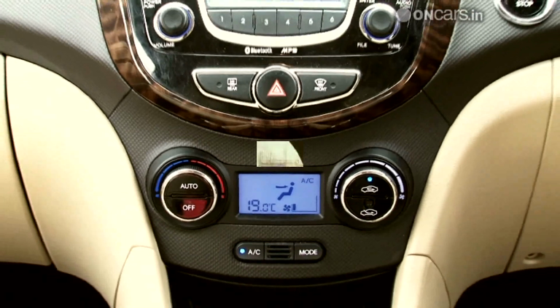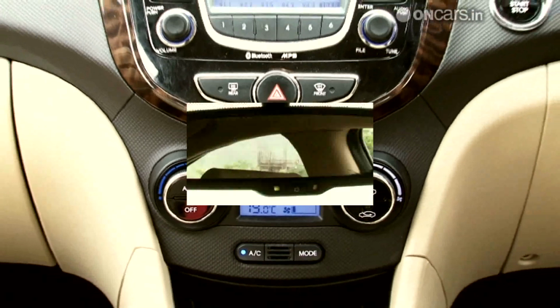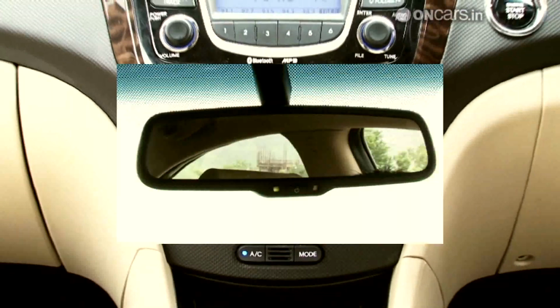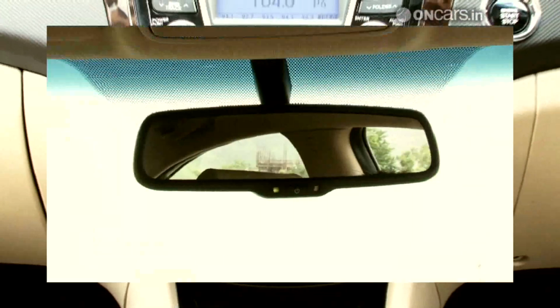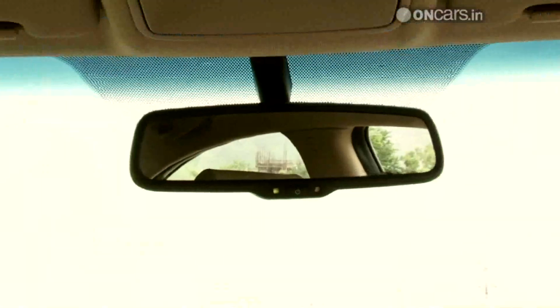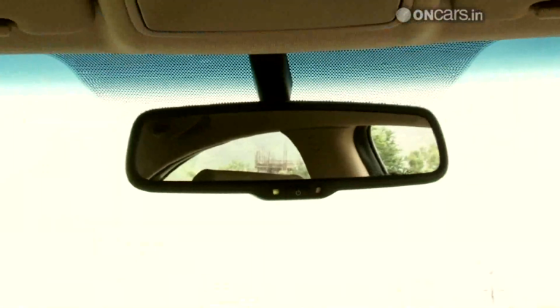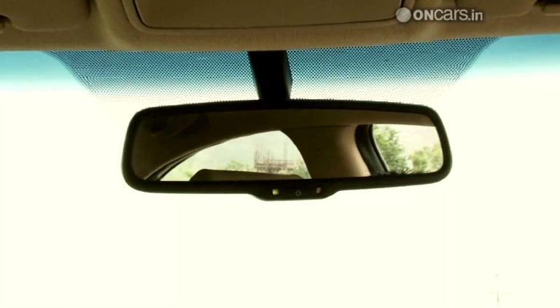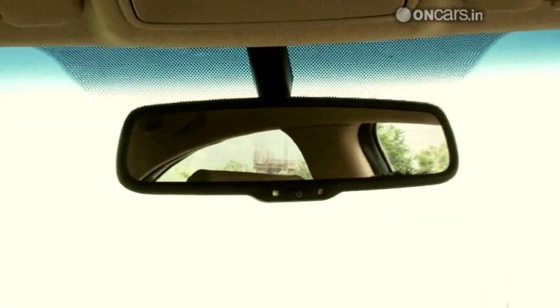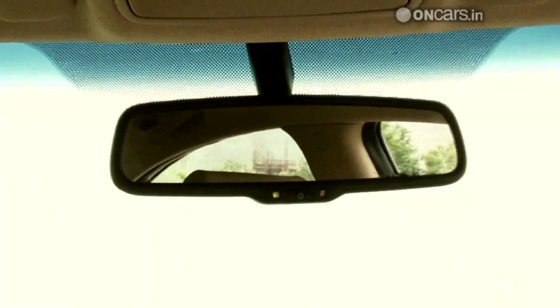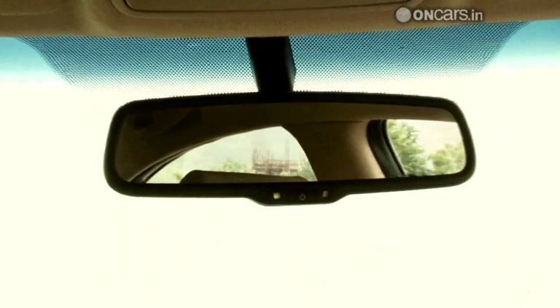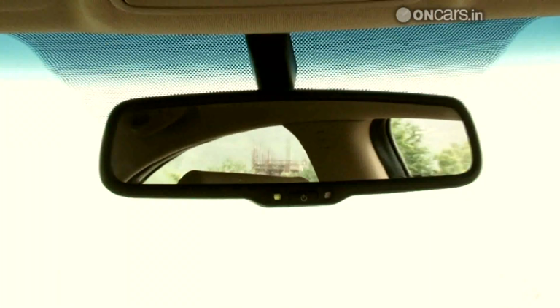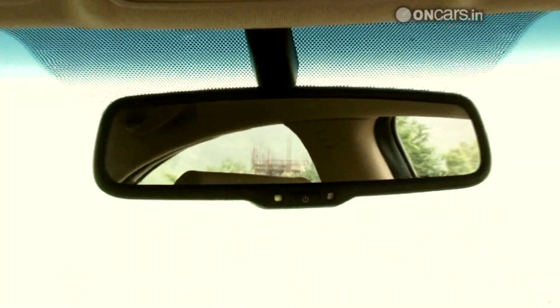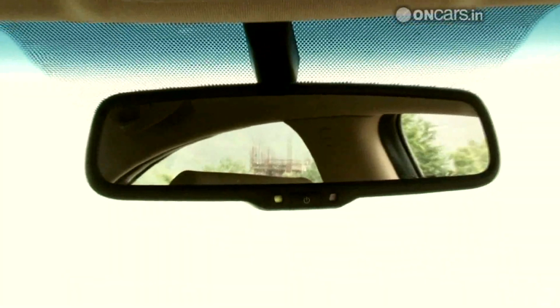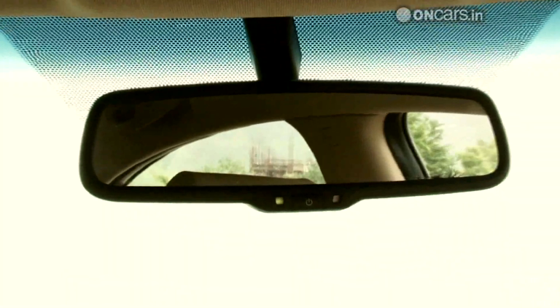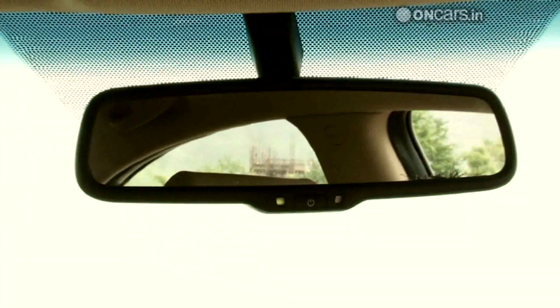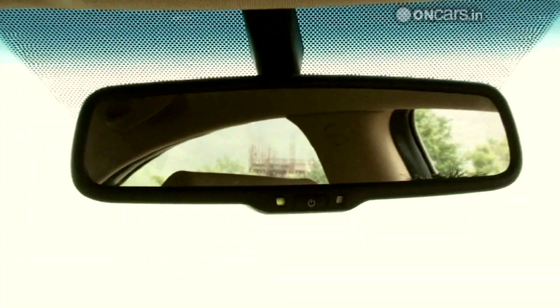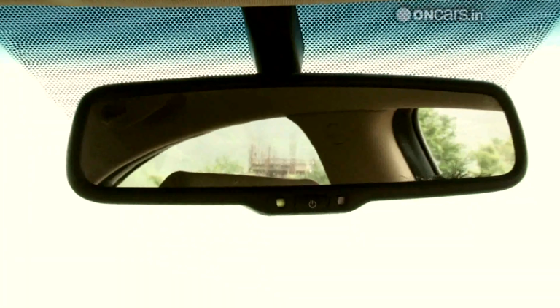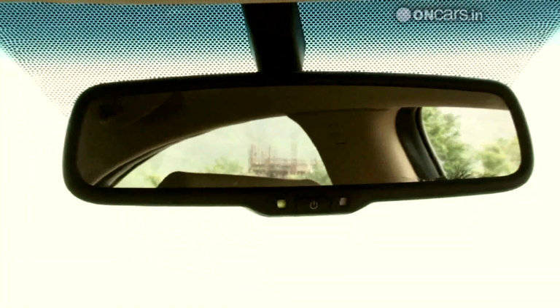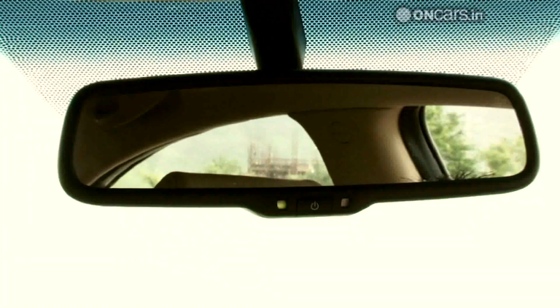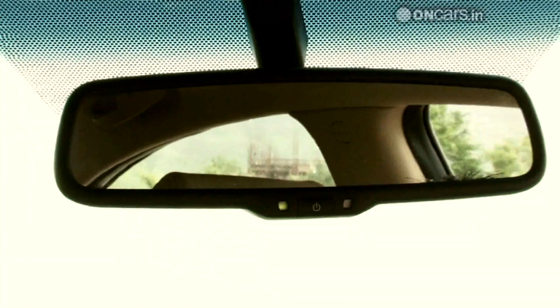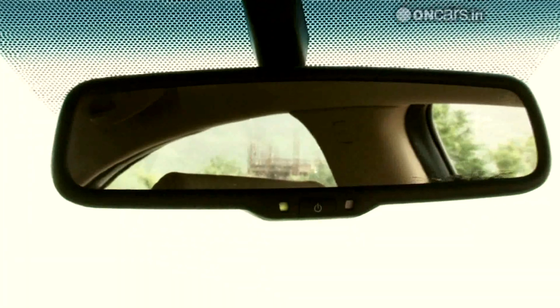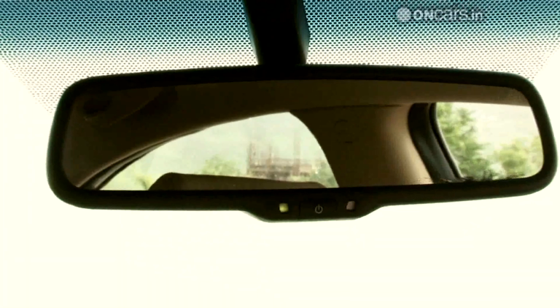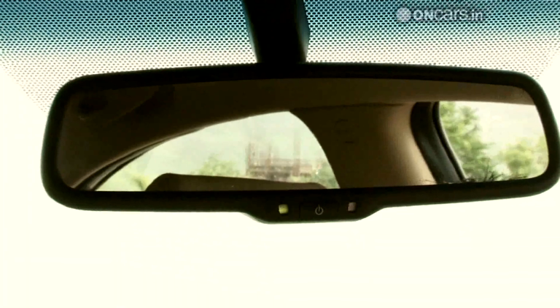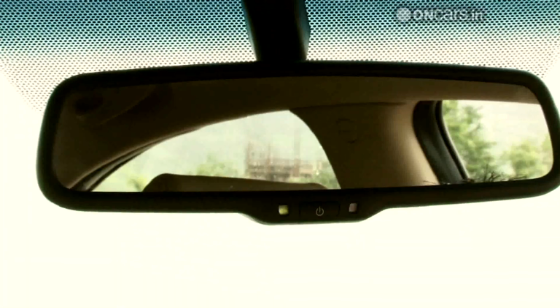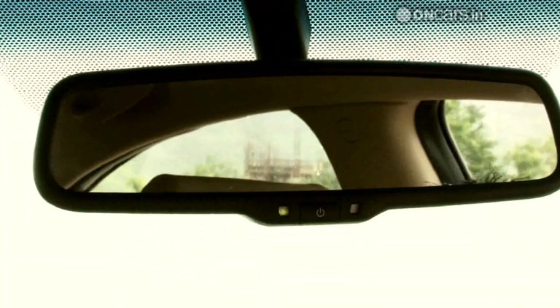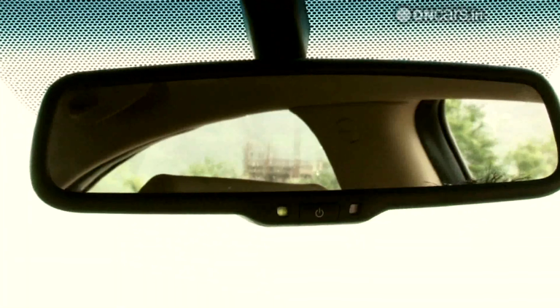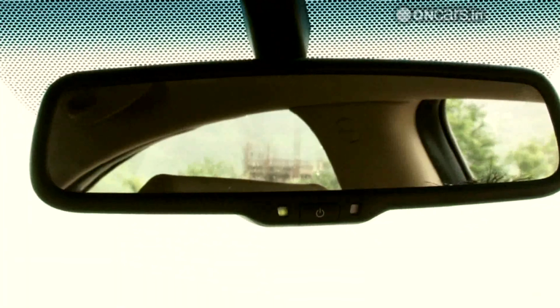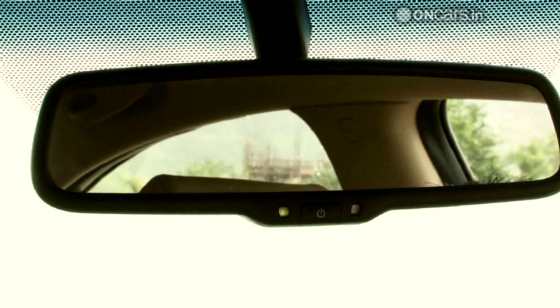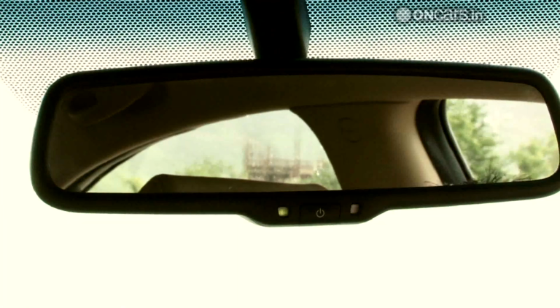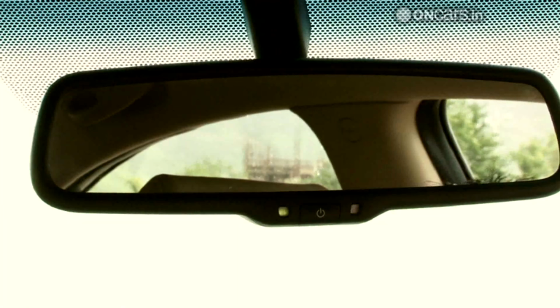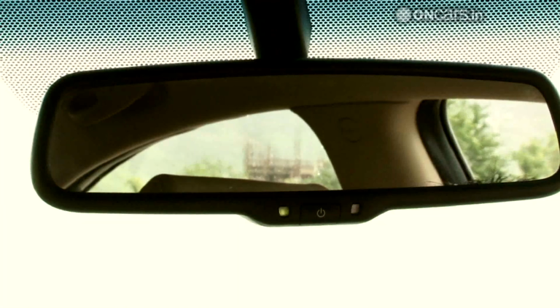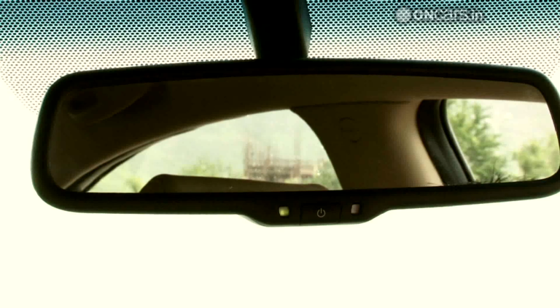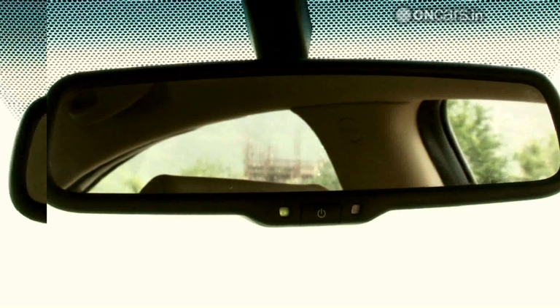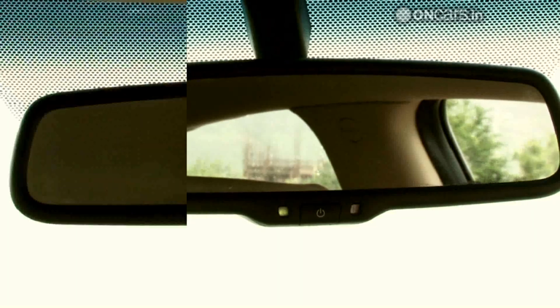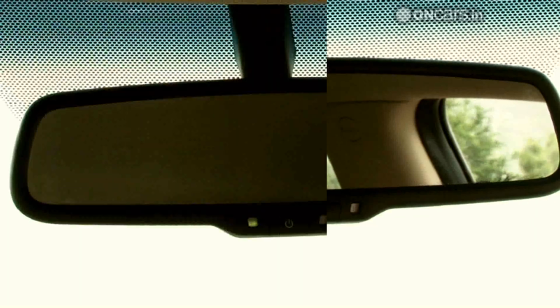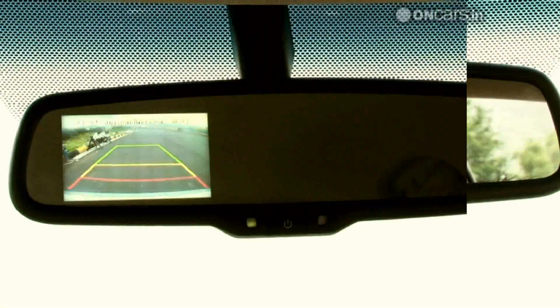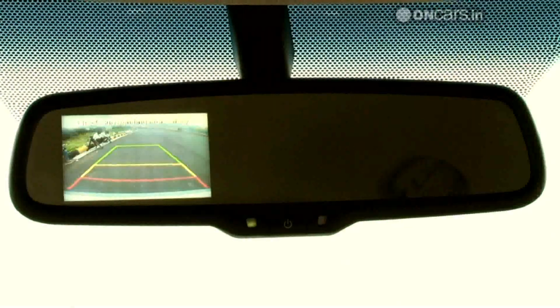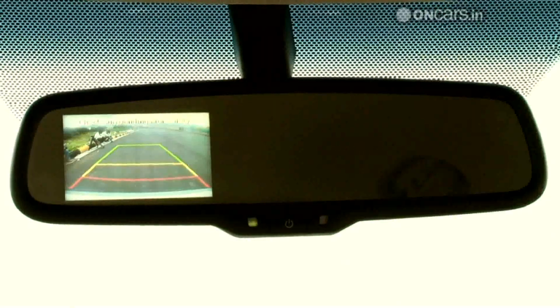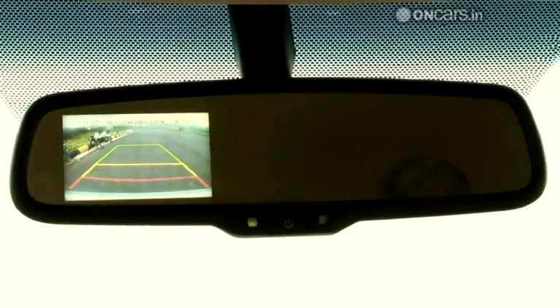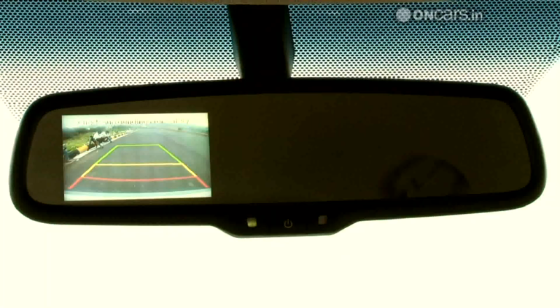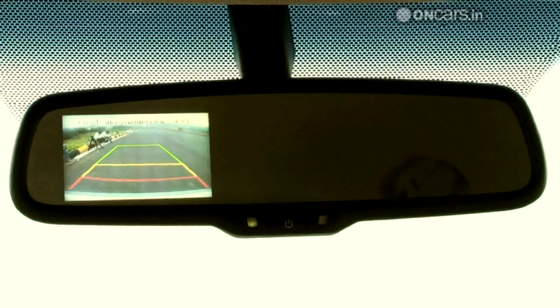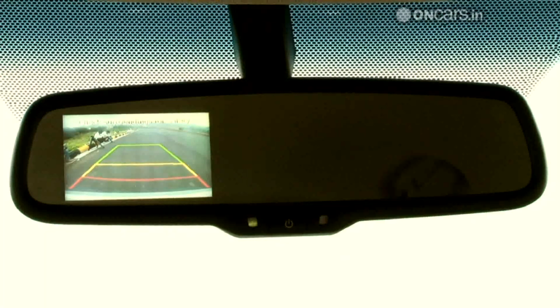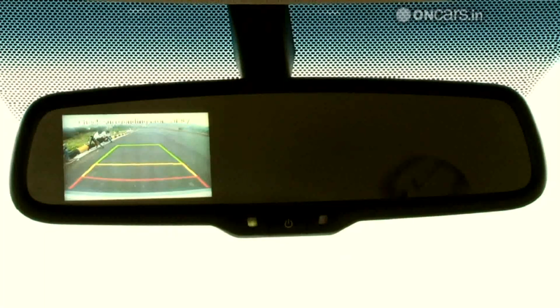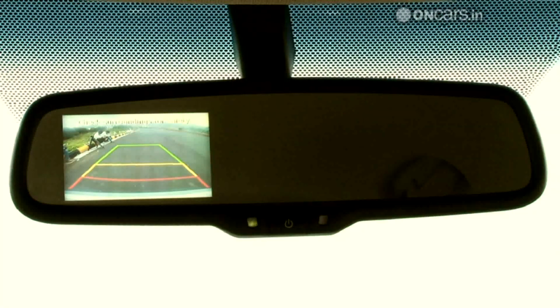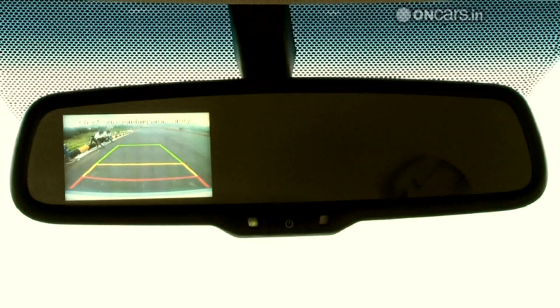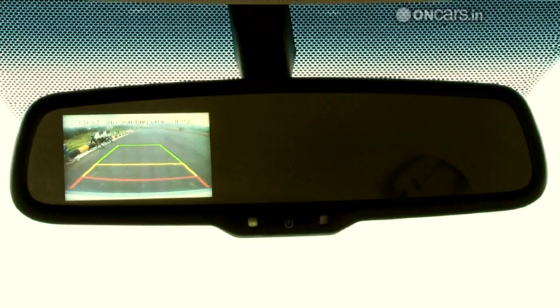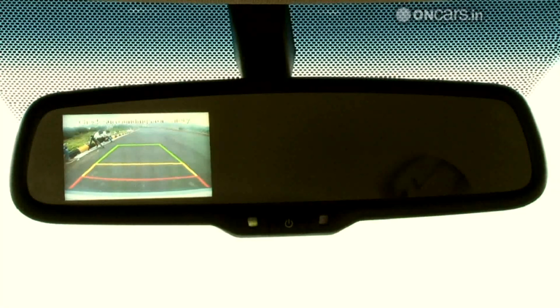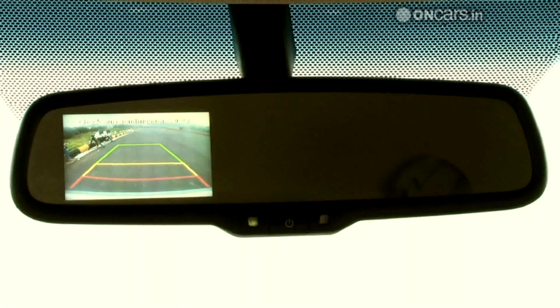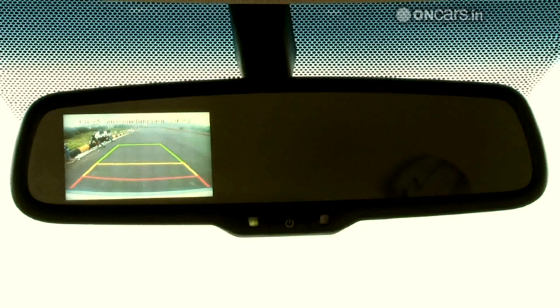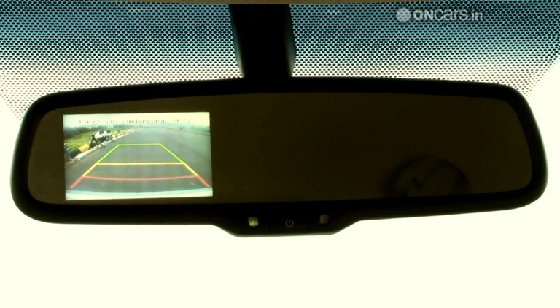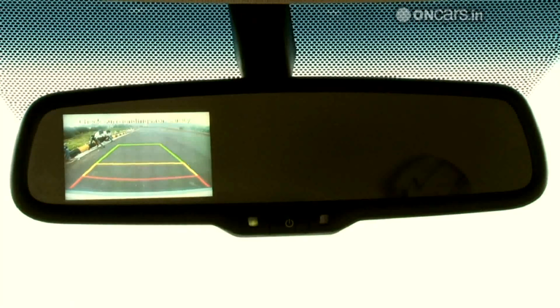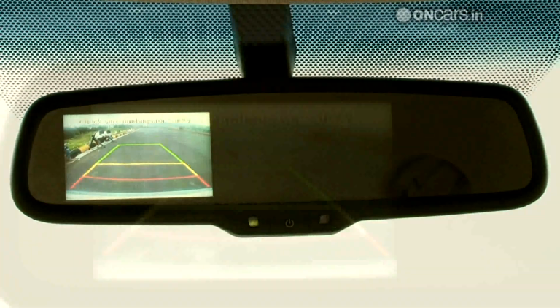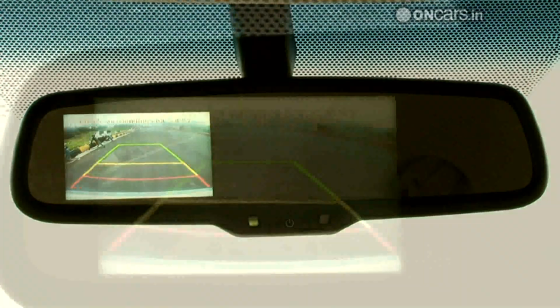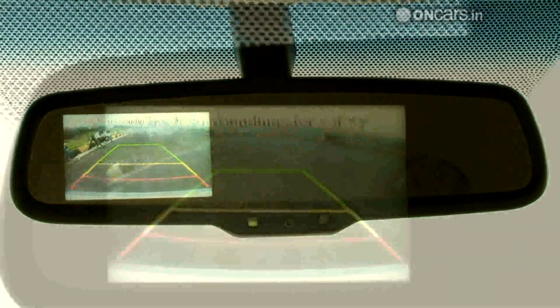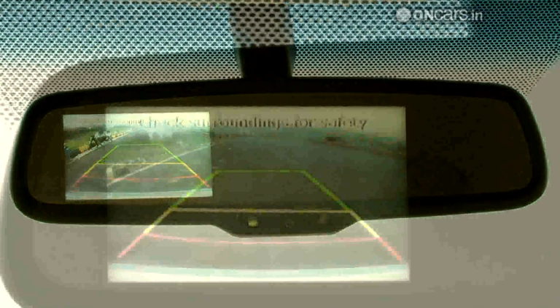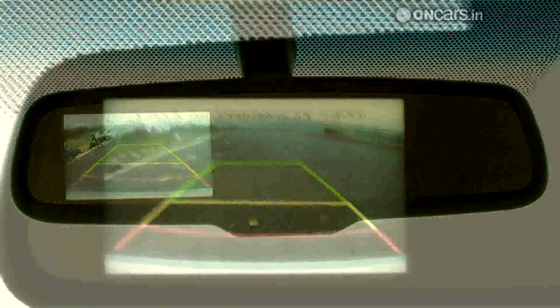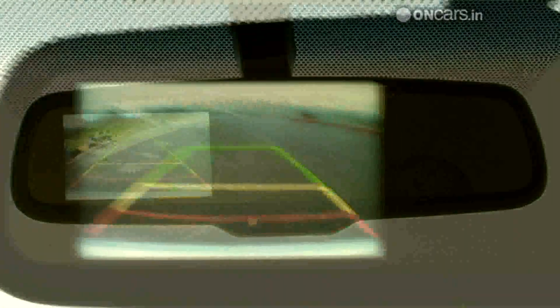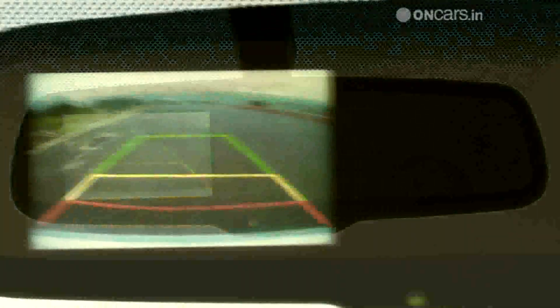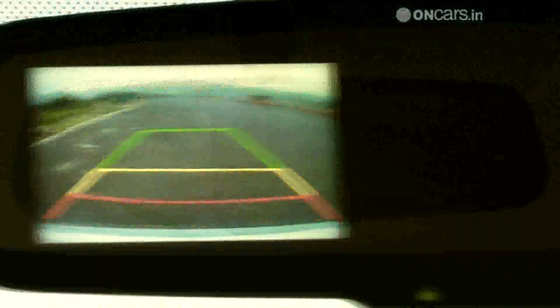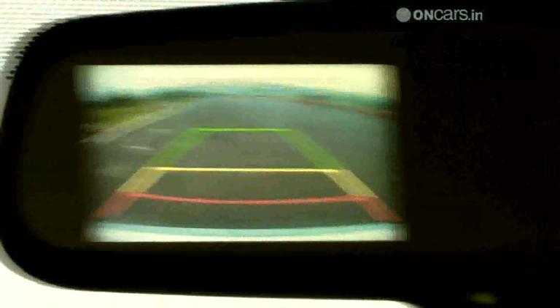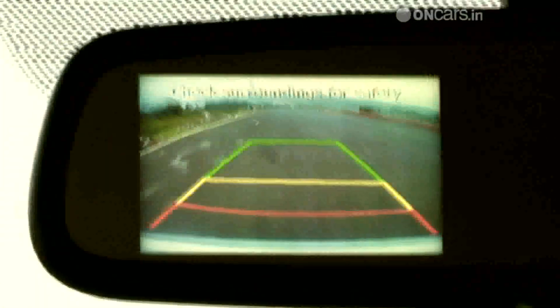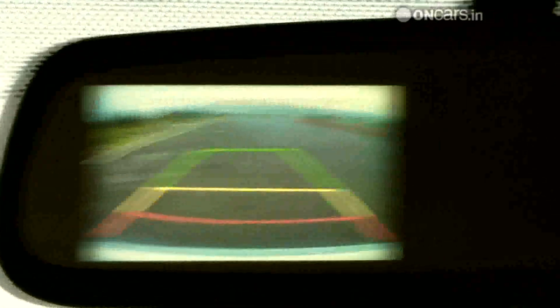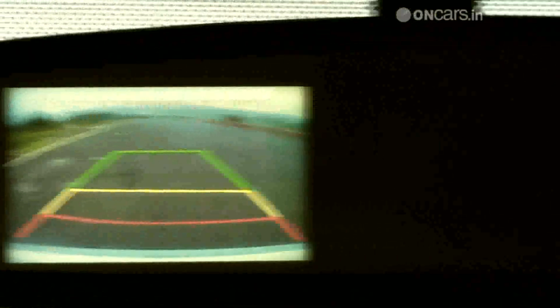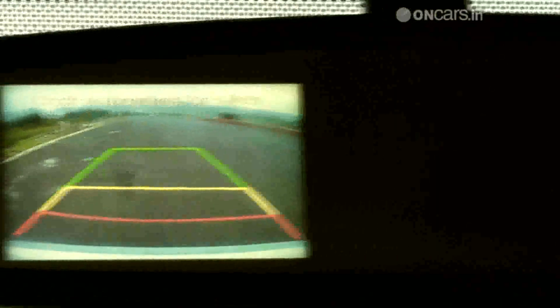The reverse camera display is integrated on the rearview mirror. The mirror also features an auto day-night mode, a thoughtful touch.